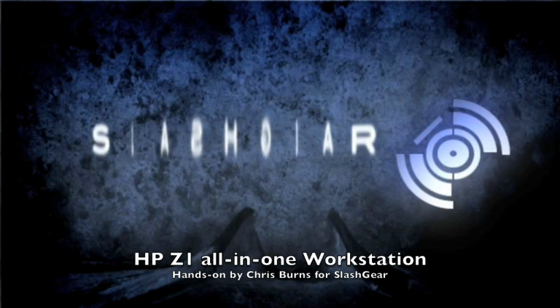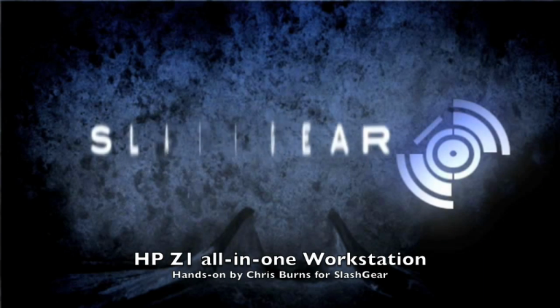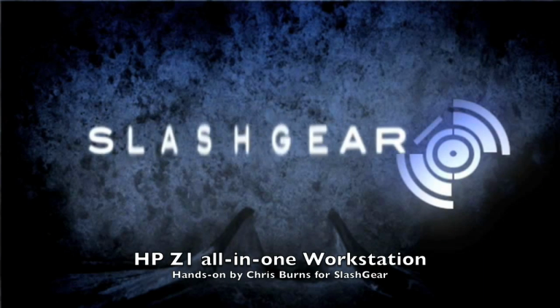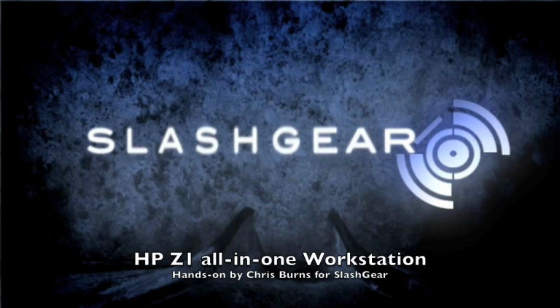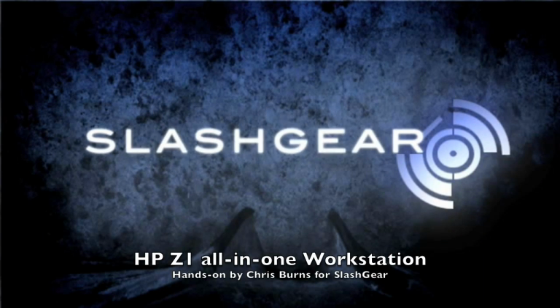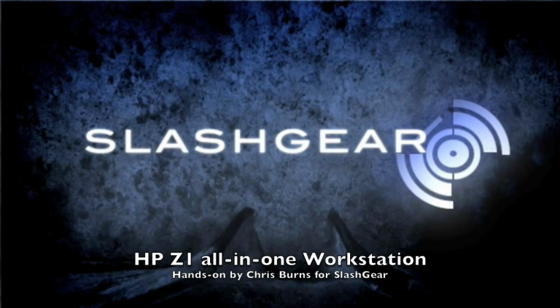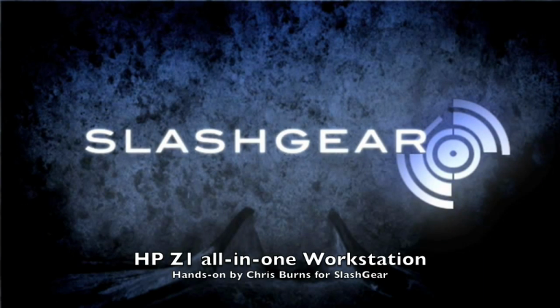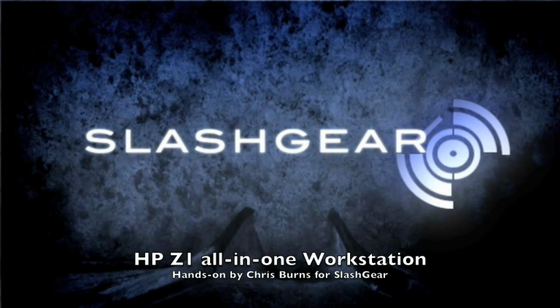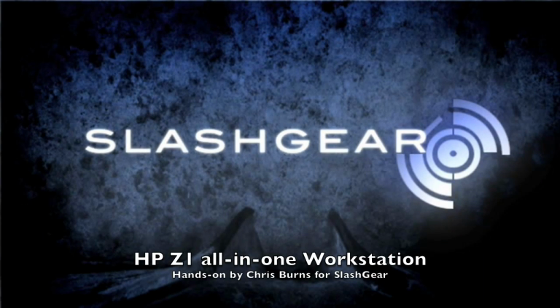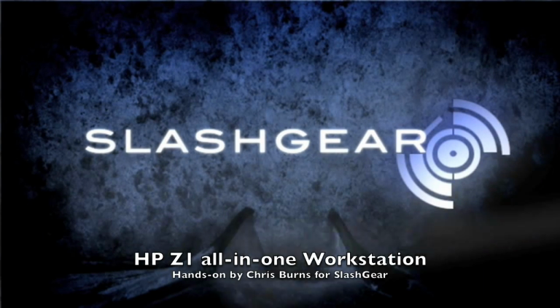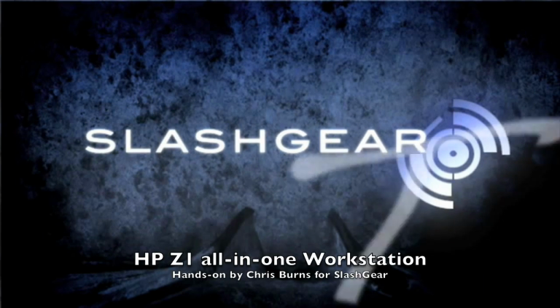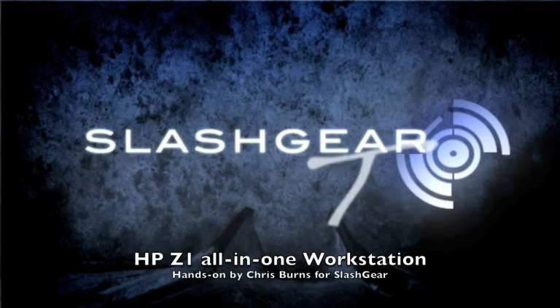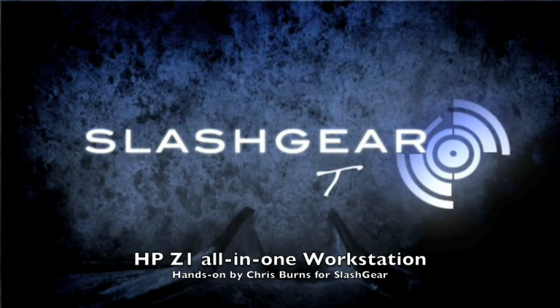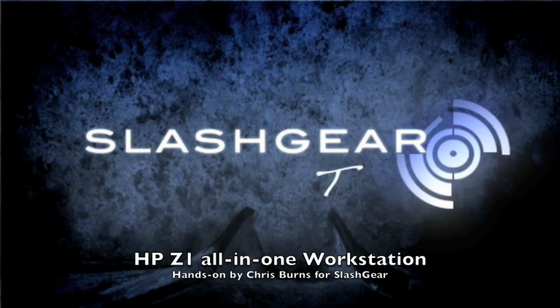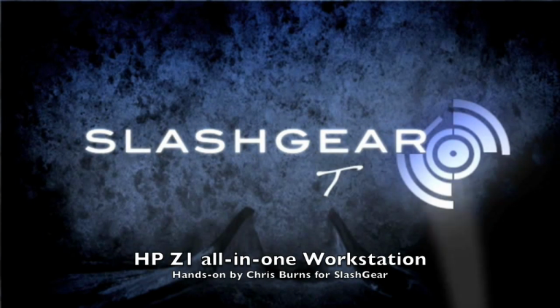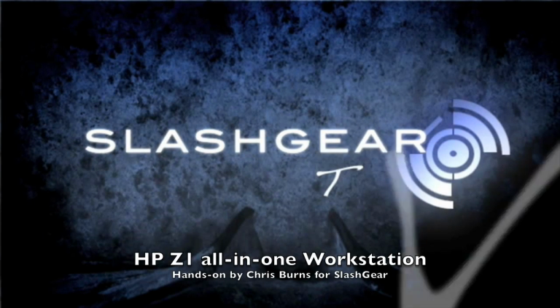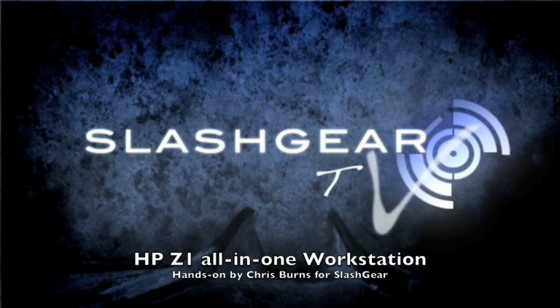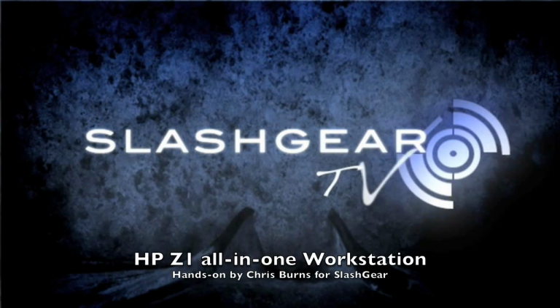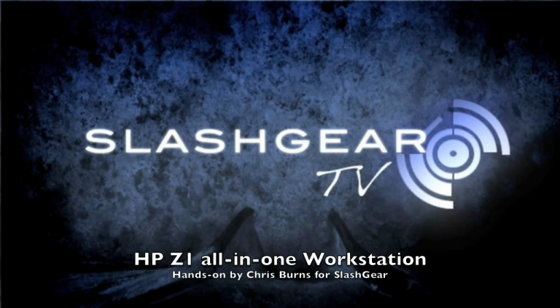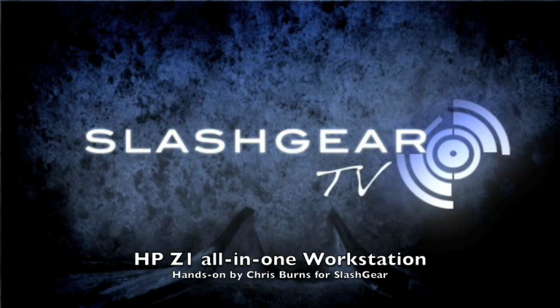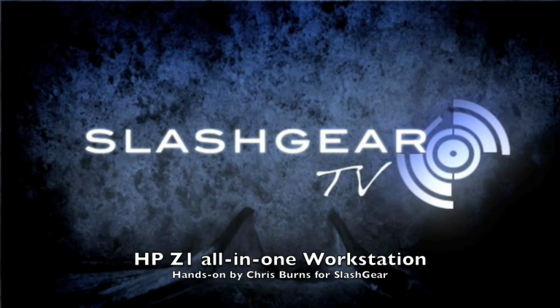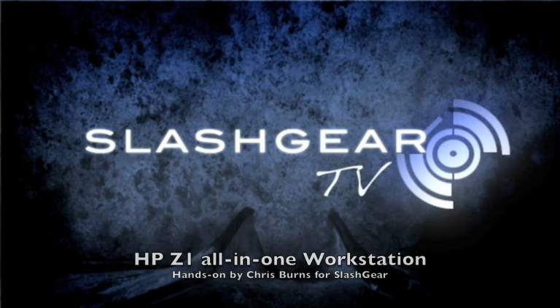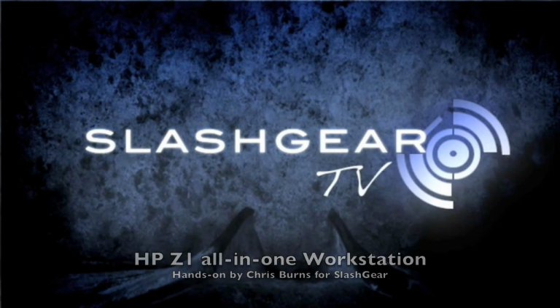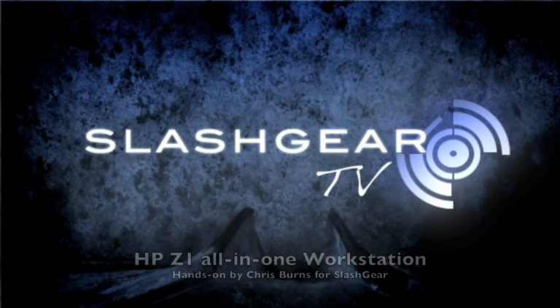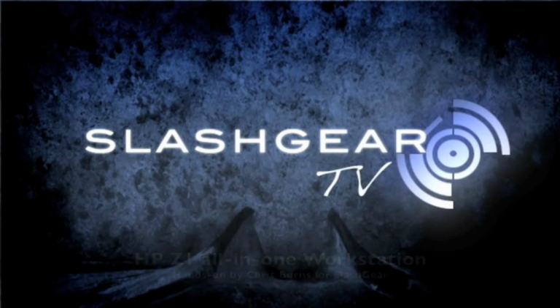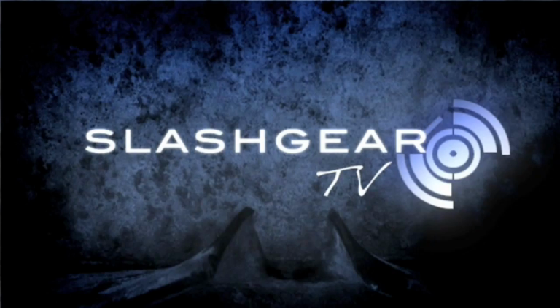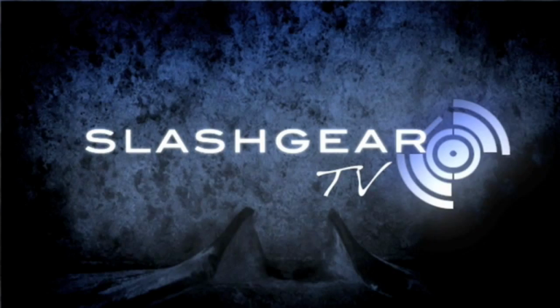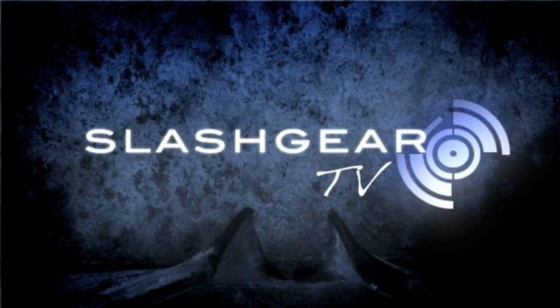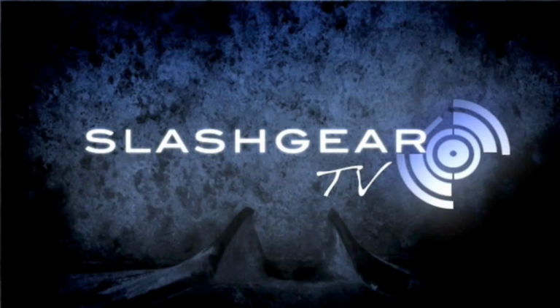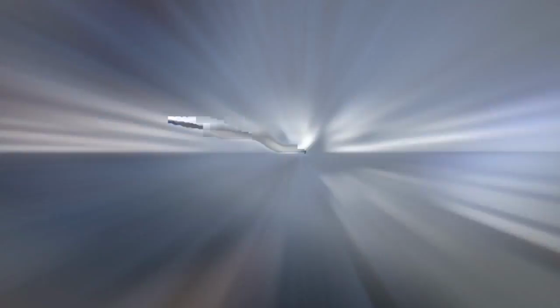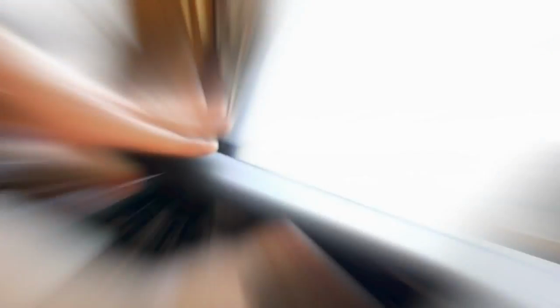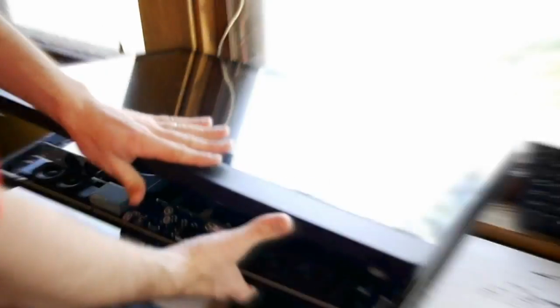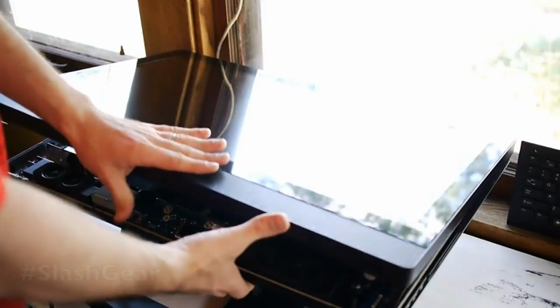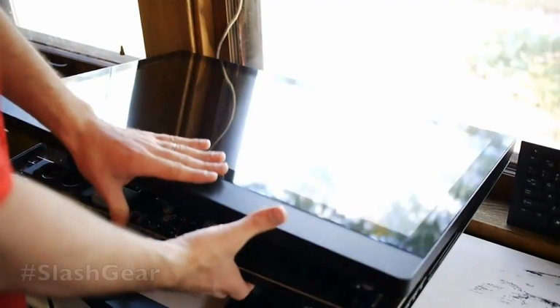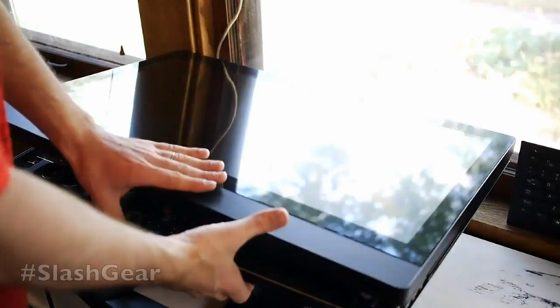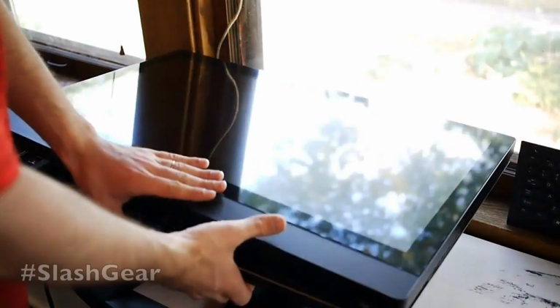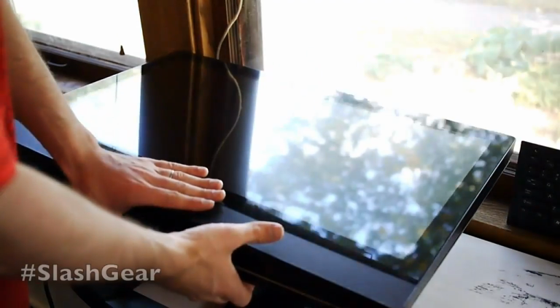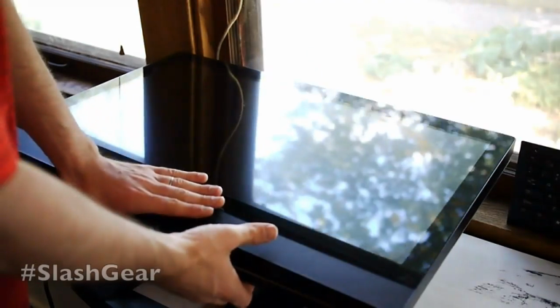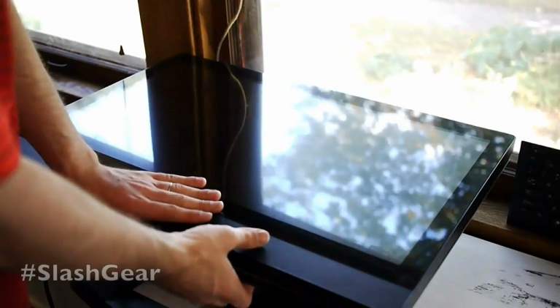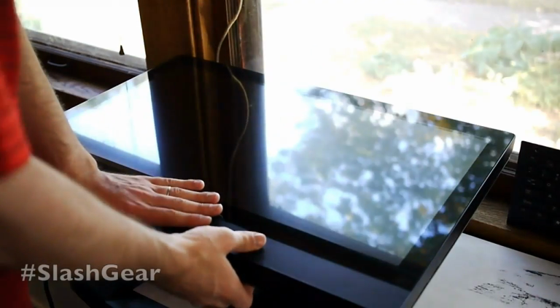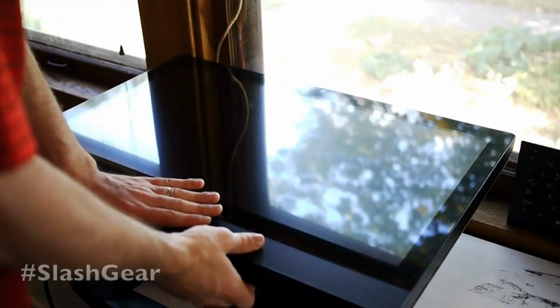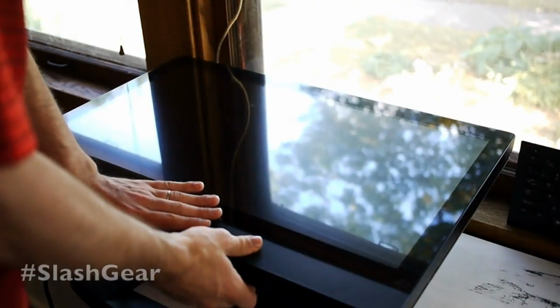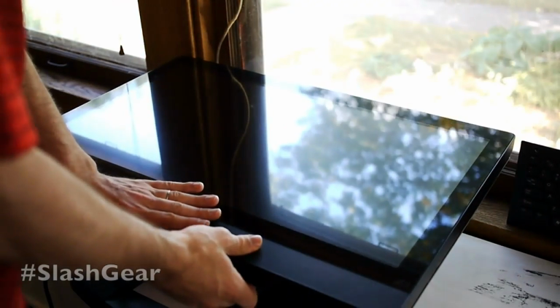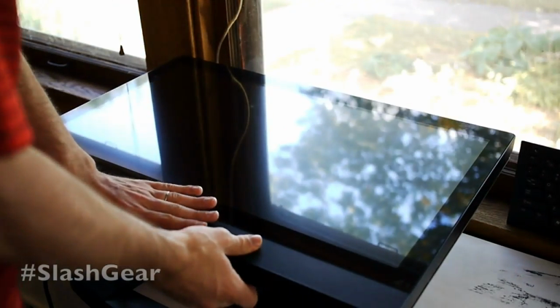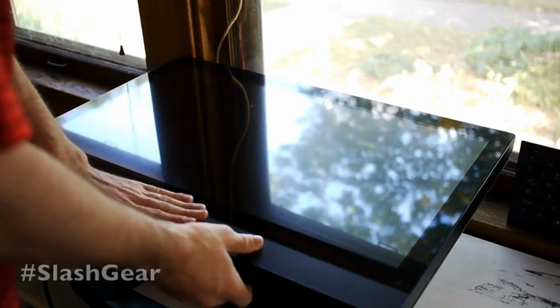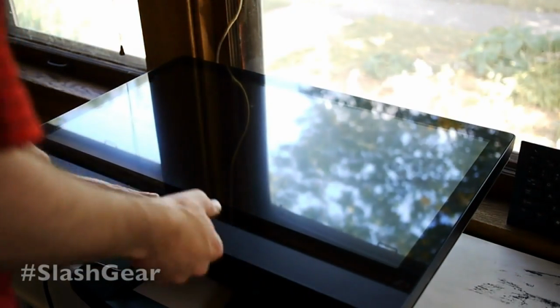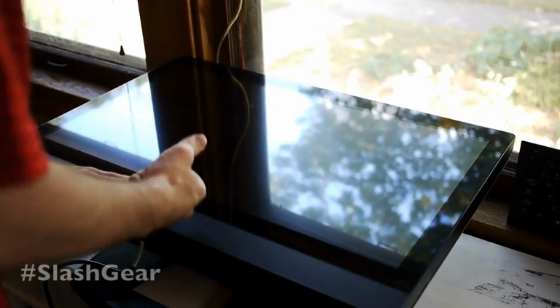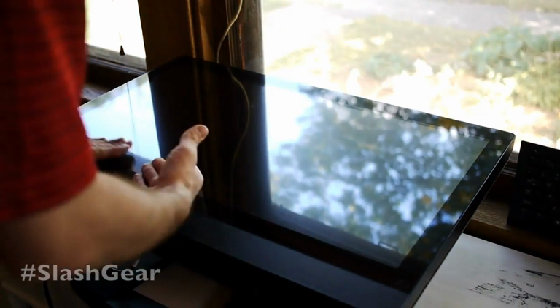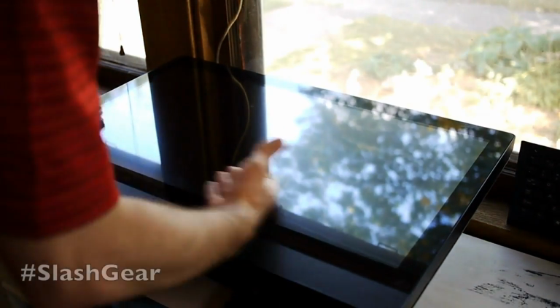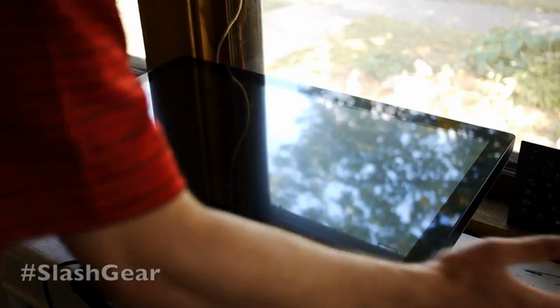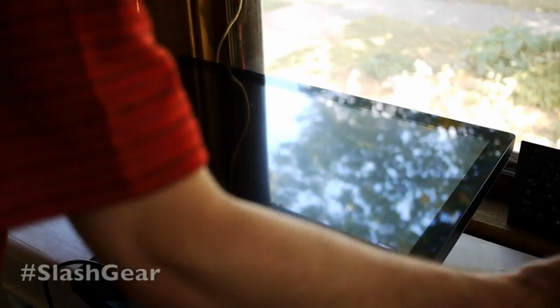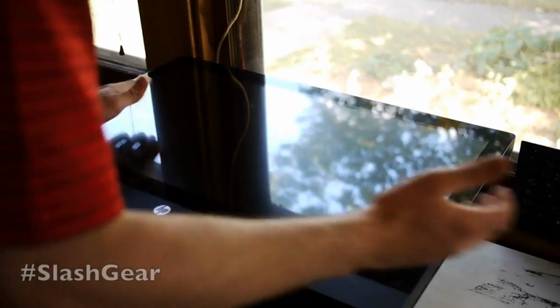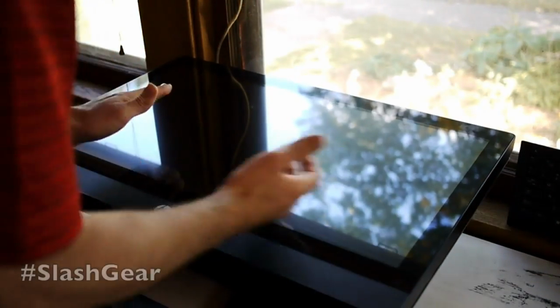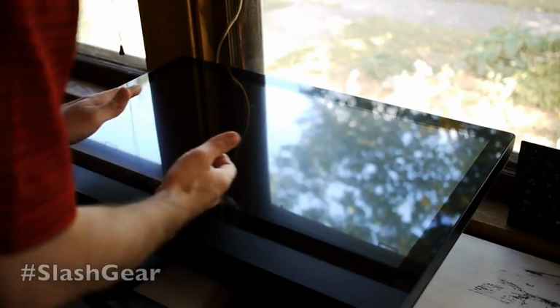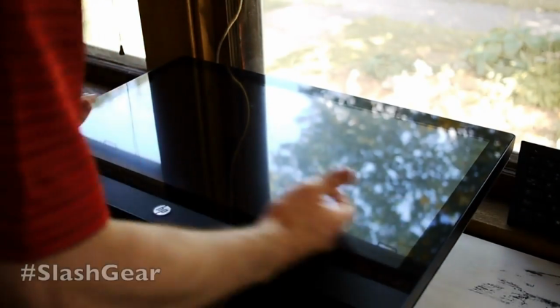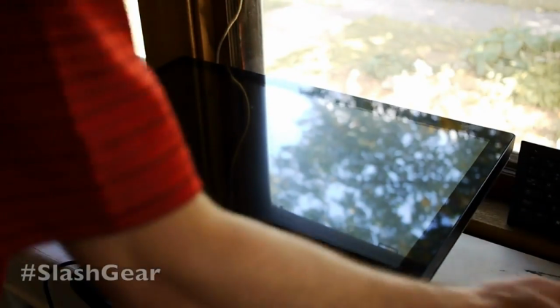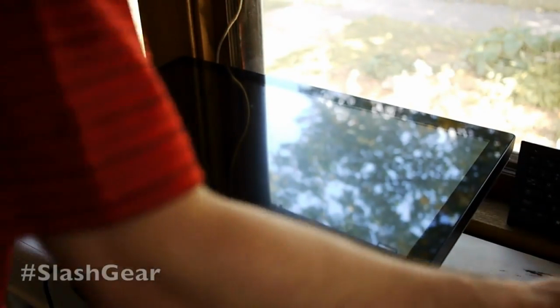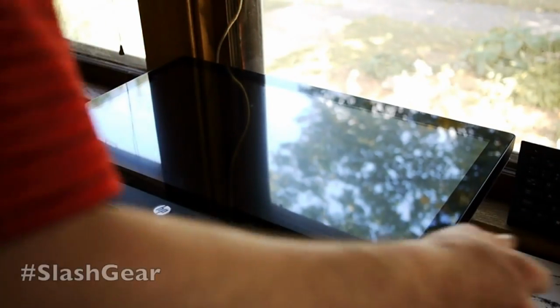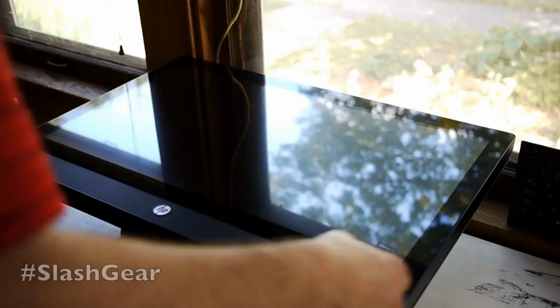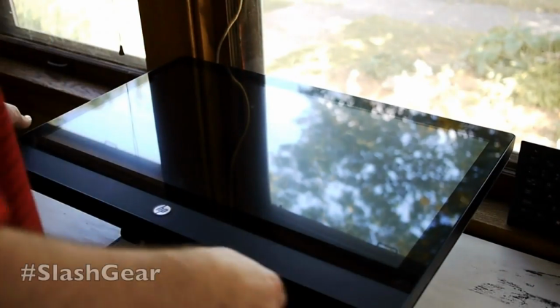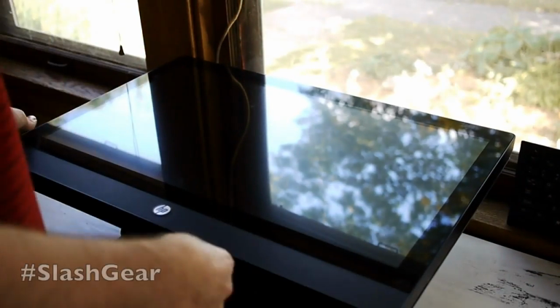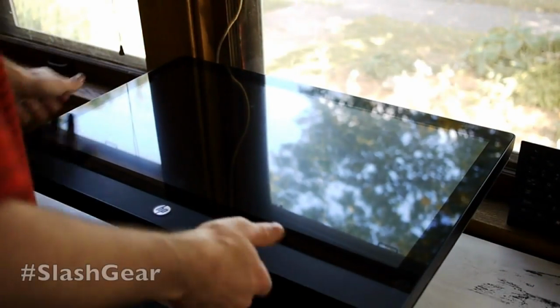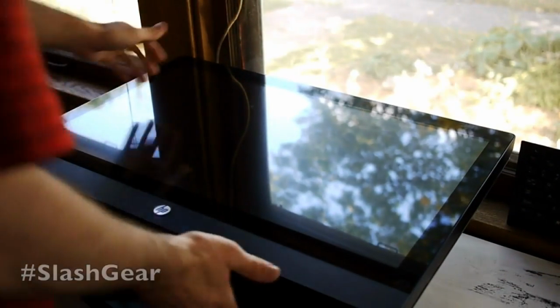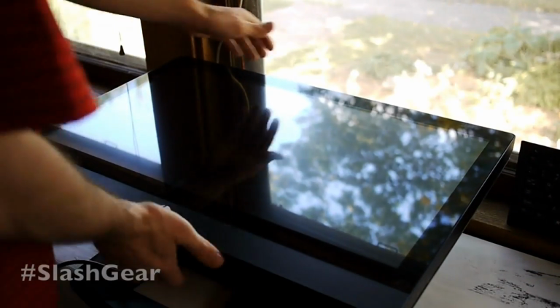Hello everyone, this is Chris Prince from Slashgear. What we're going to do today is look inside the Z1 workstation from HP.